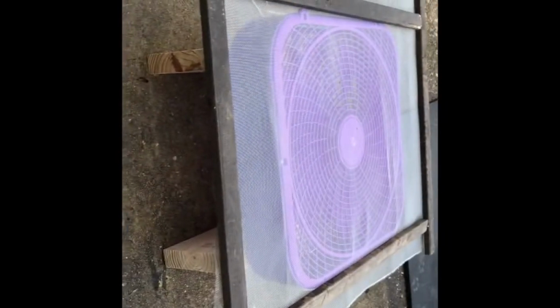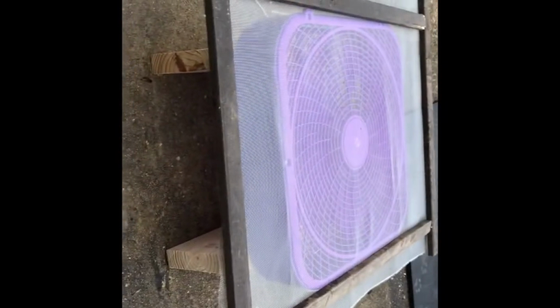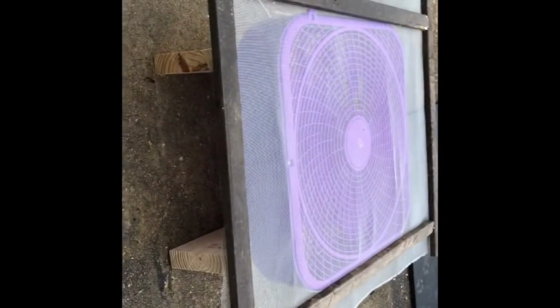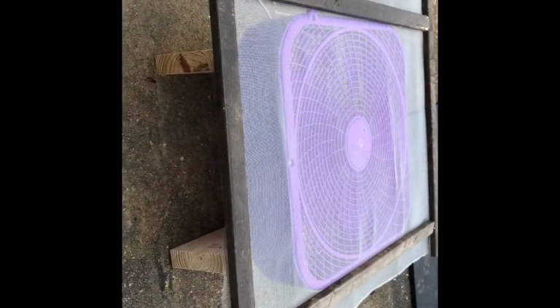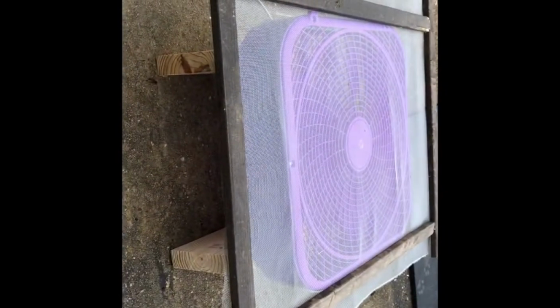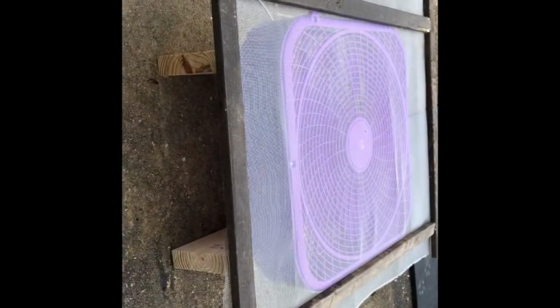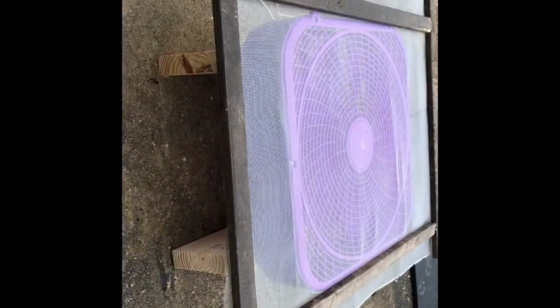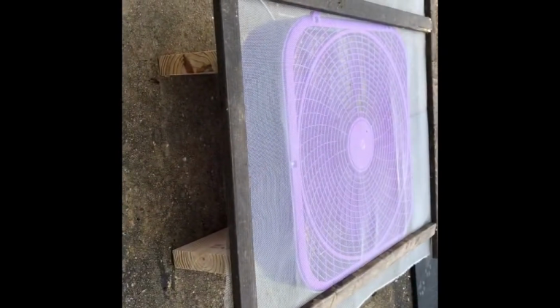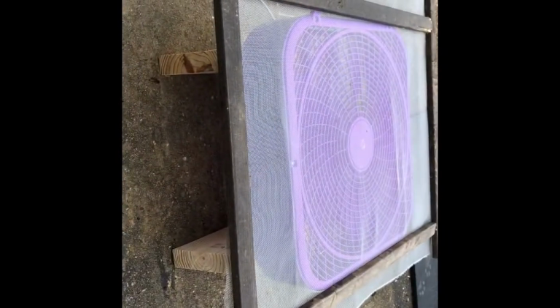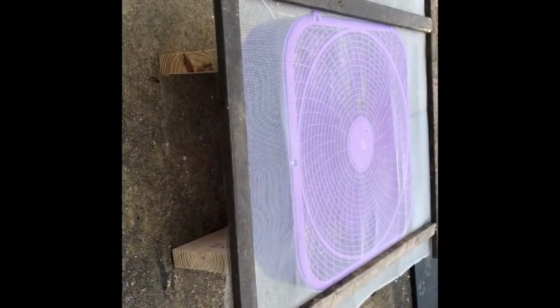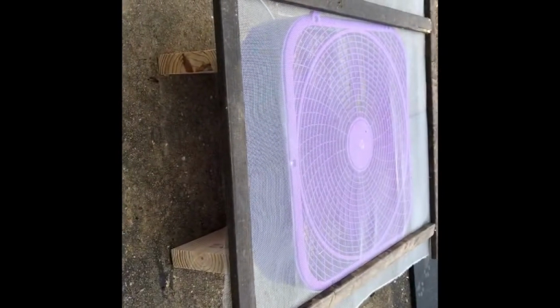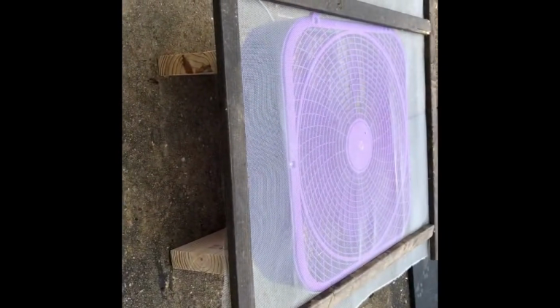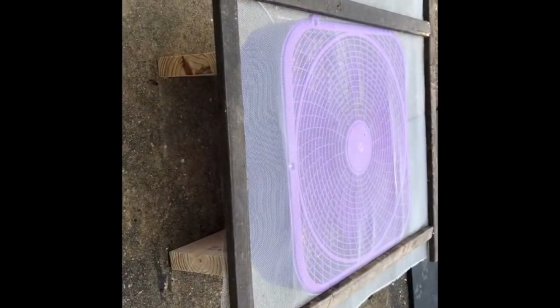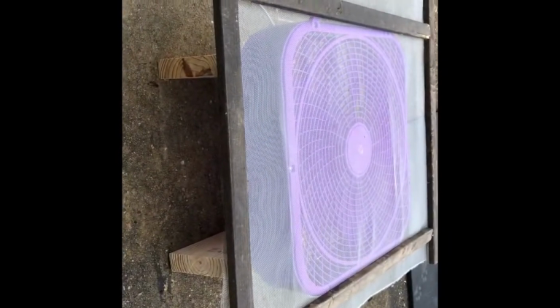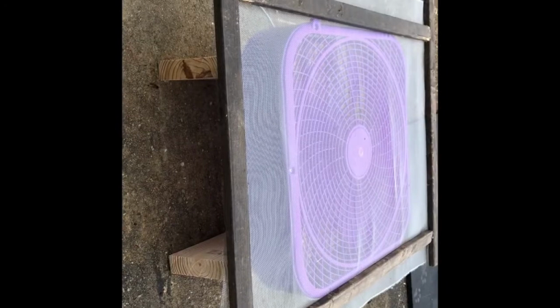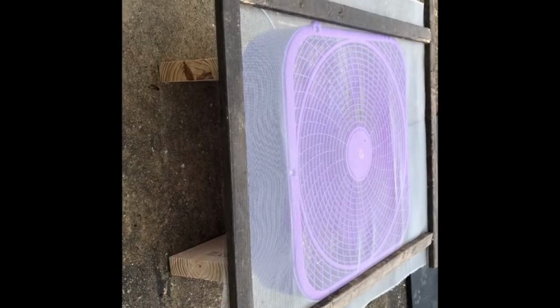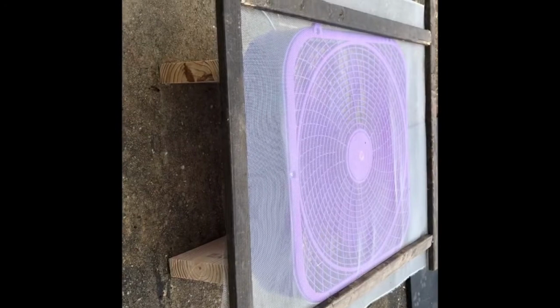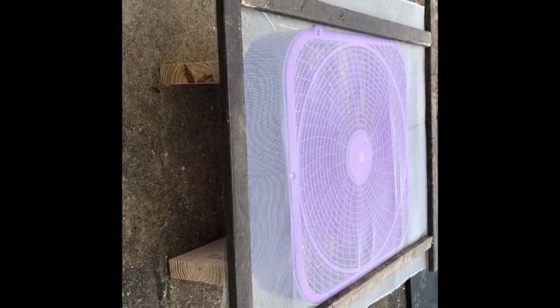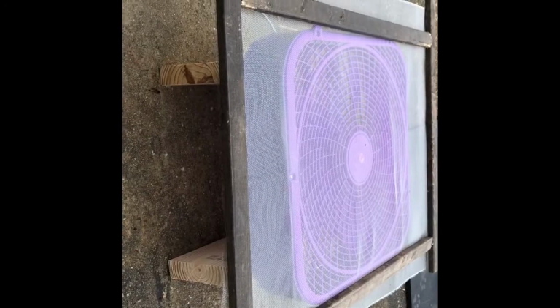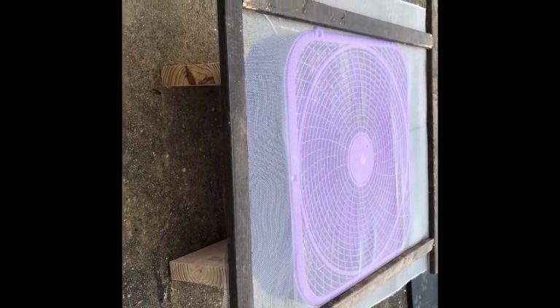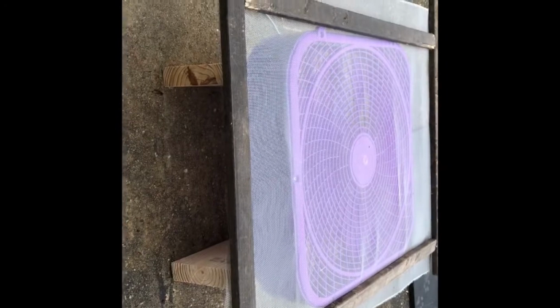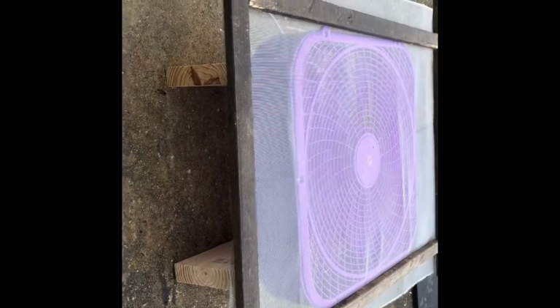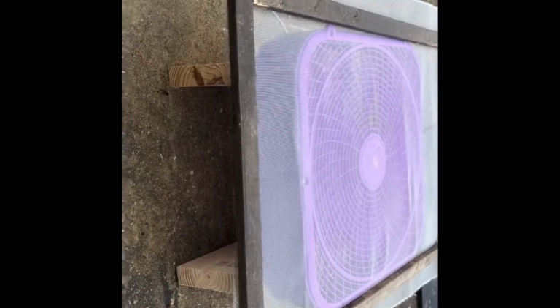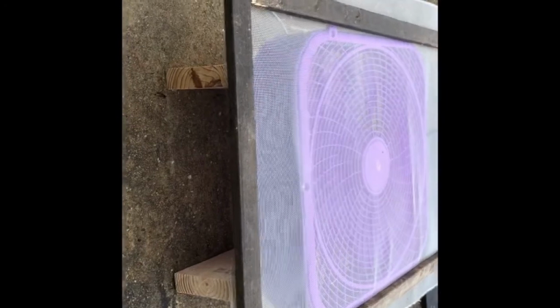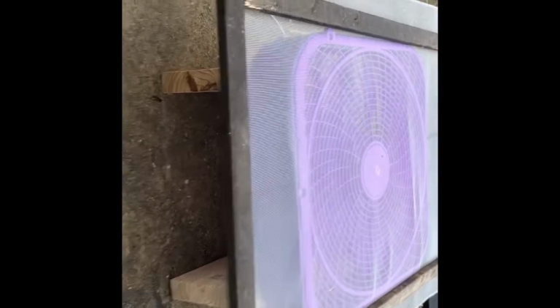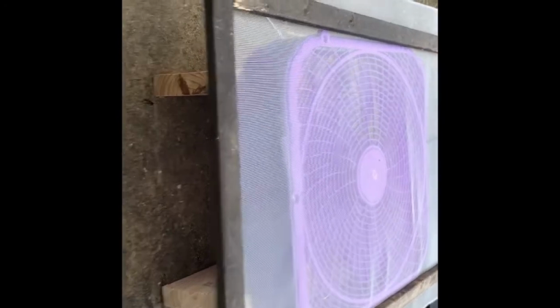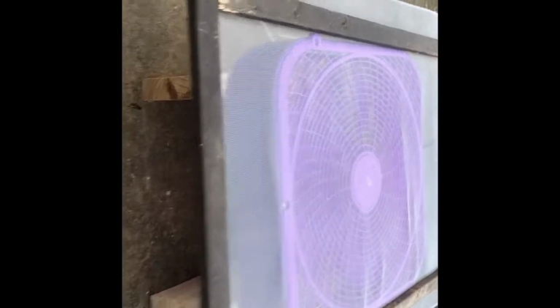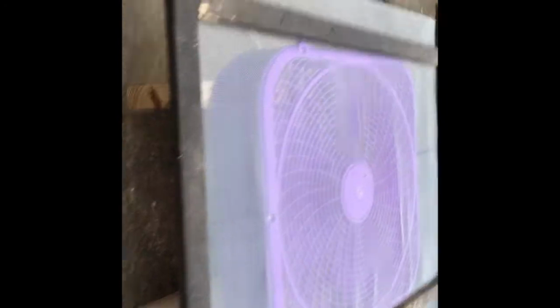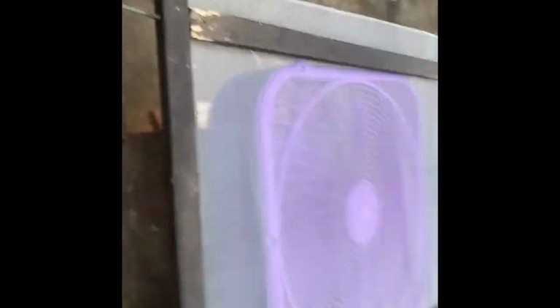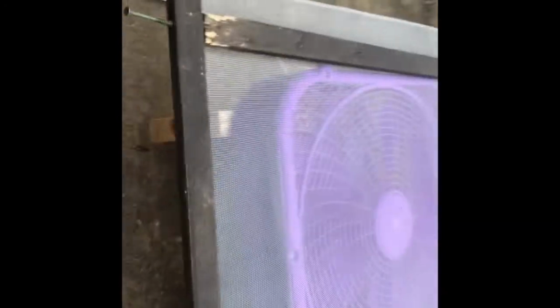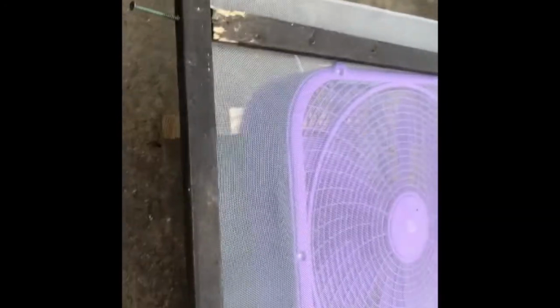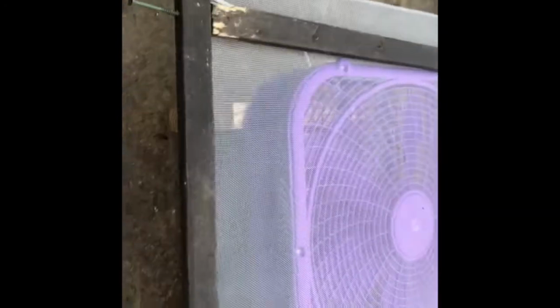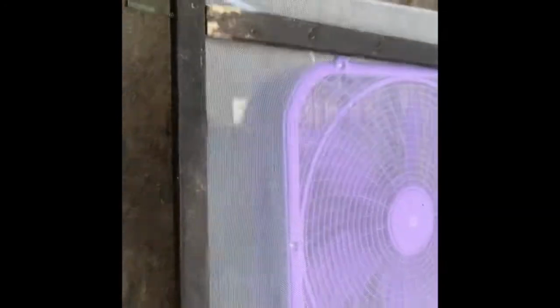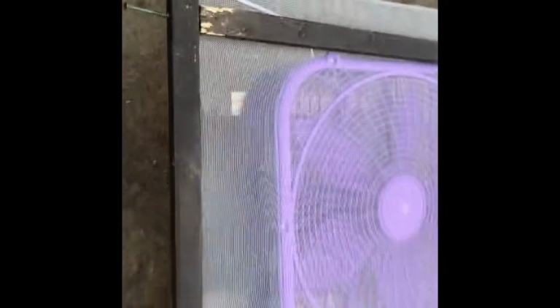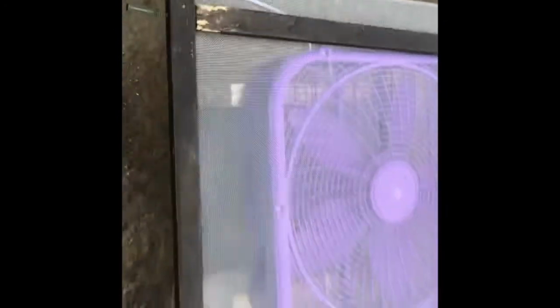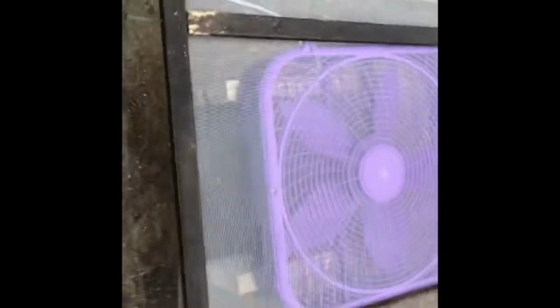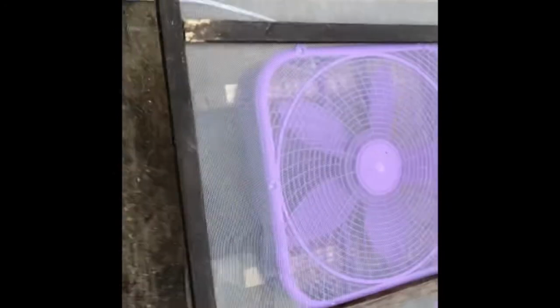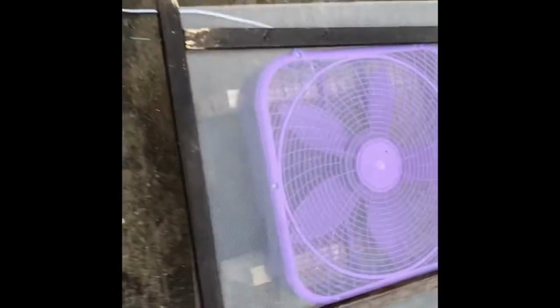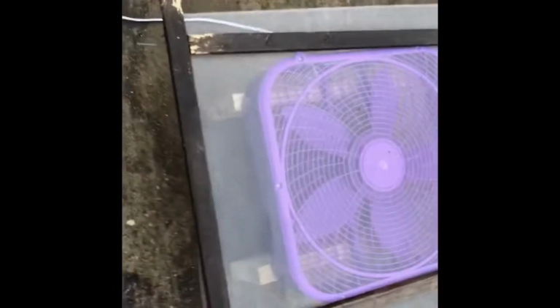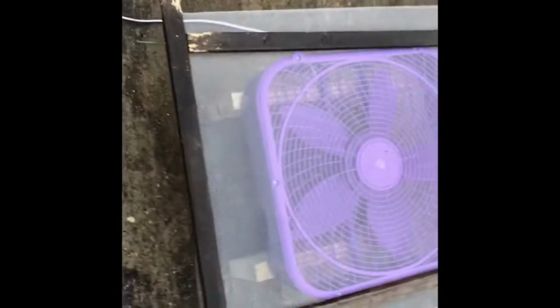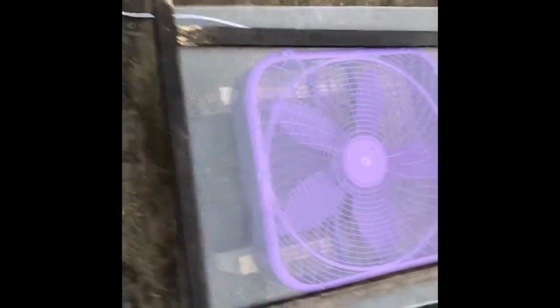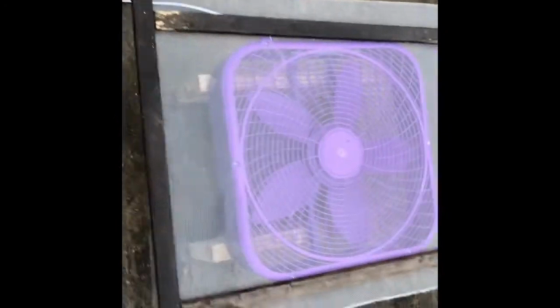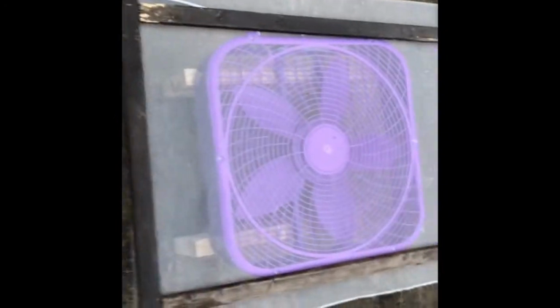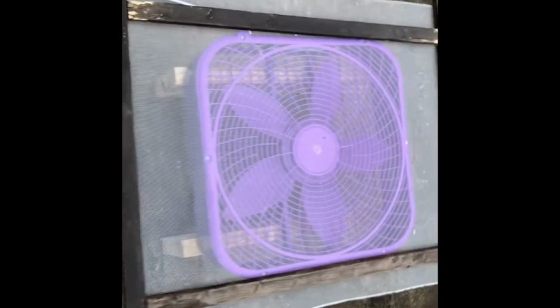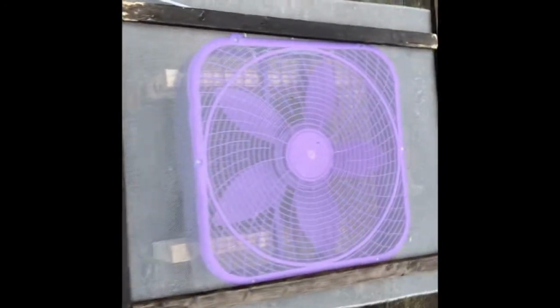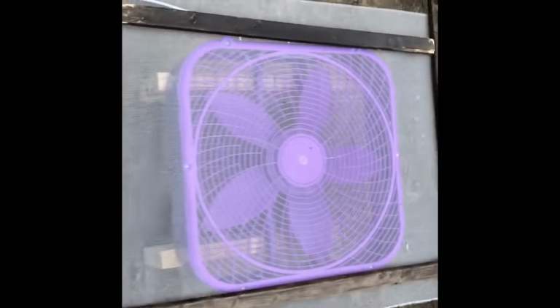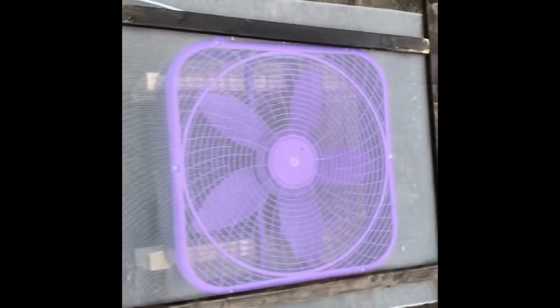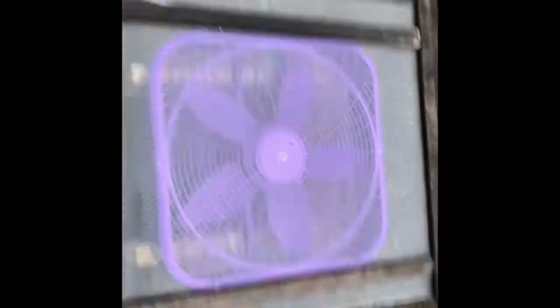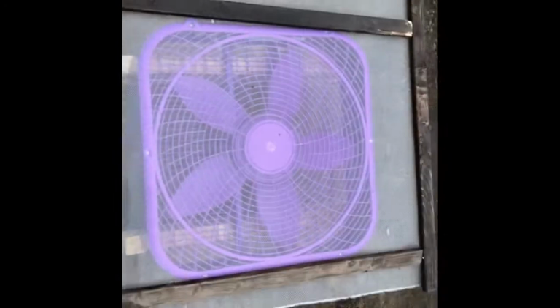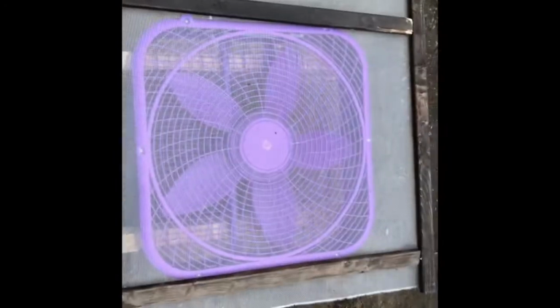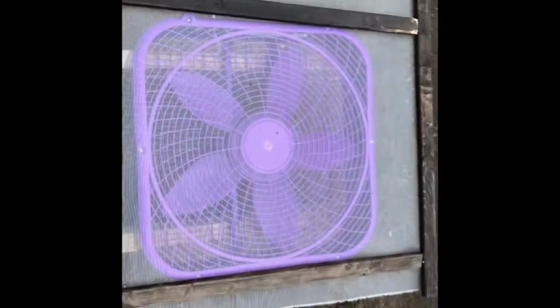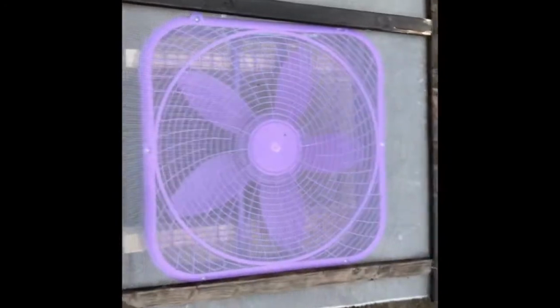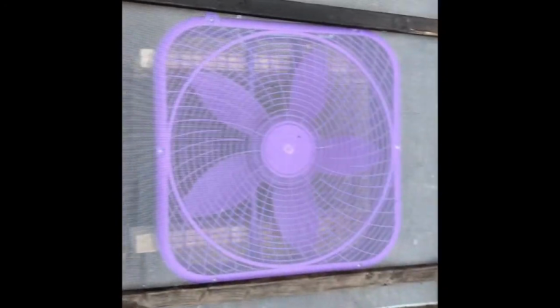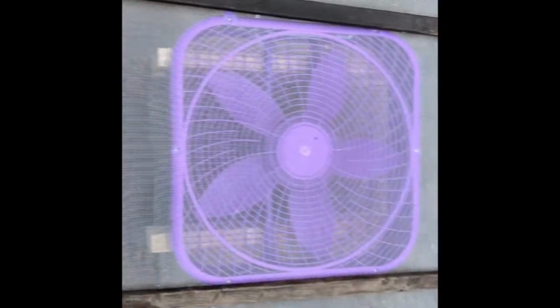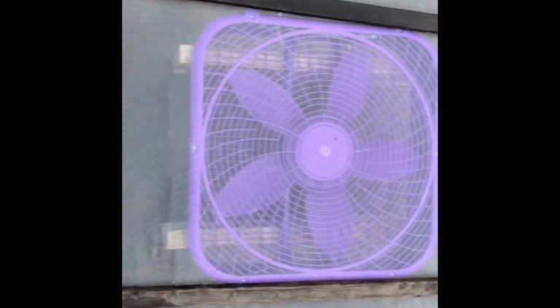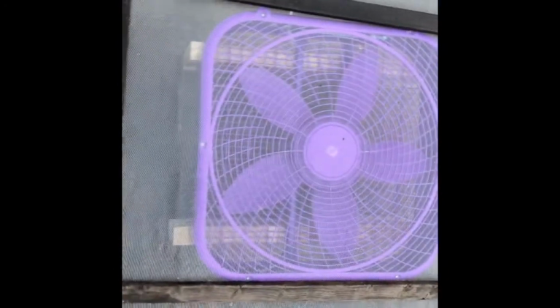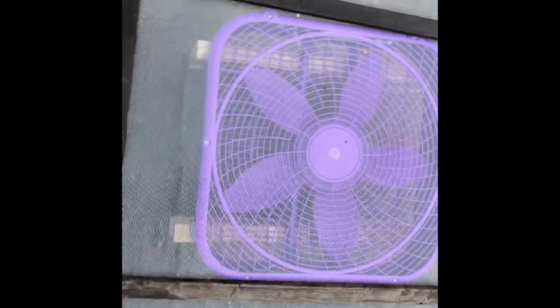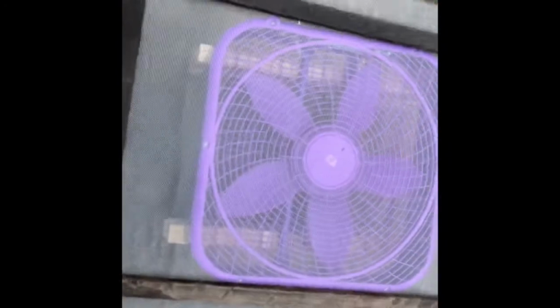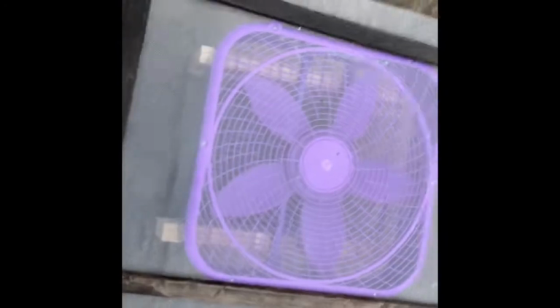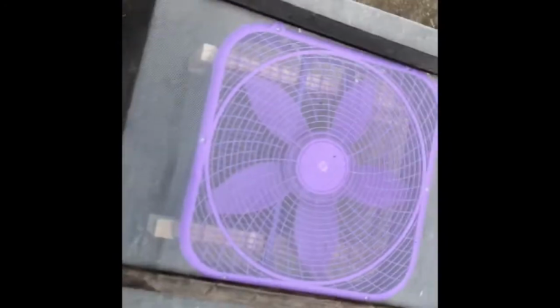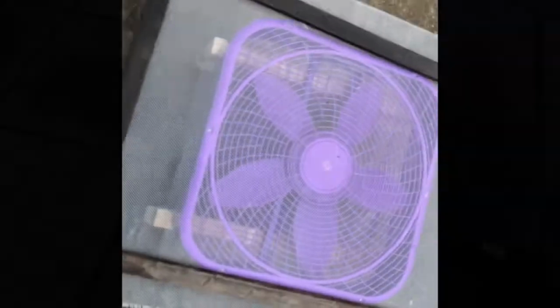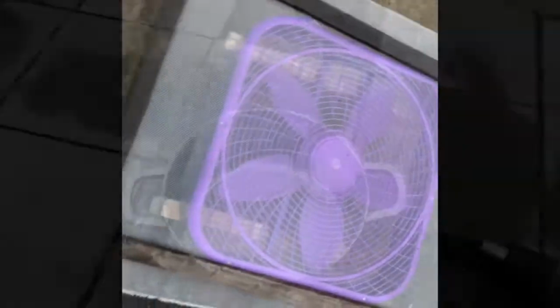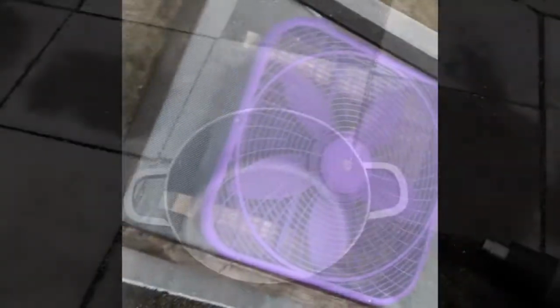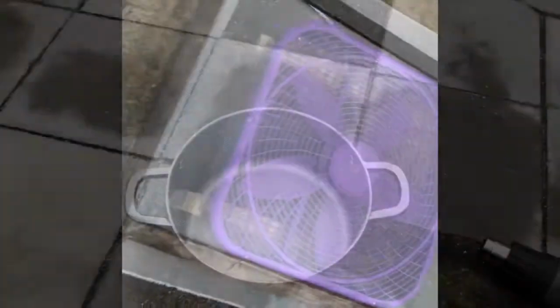If you lay the fan flat on the ground, you're not going to get enough airflow to actually get air onto the beans to cool them down.